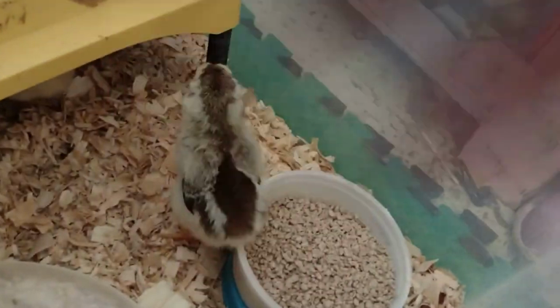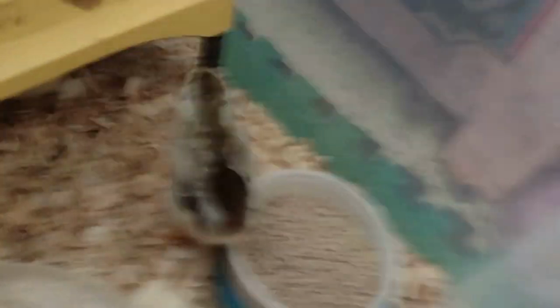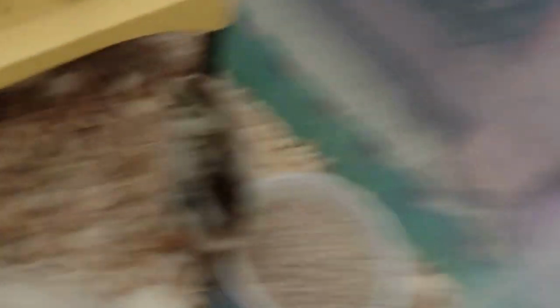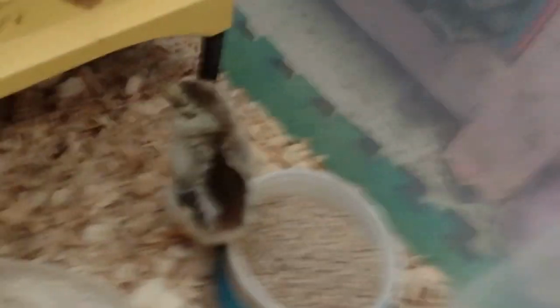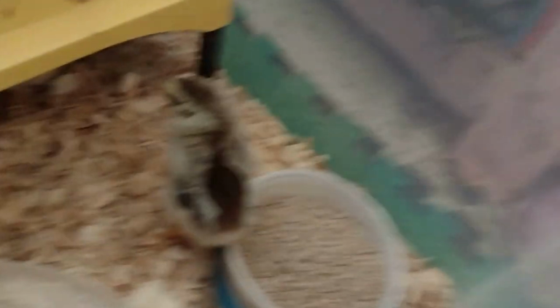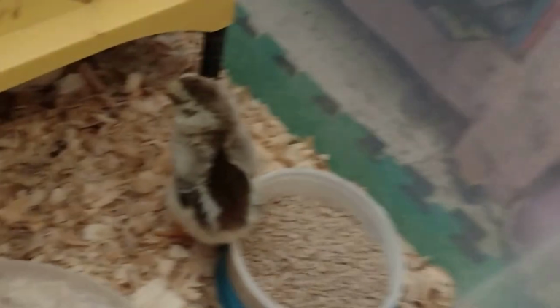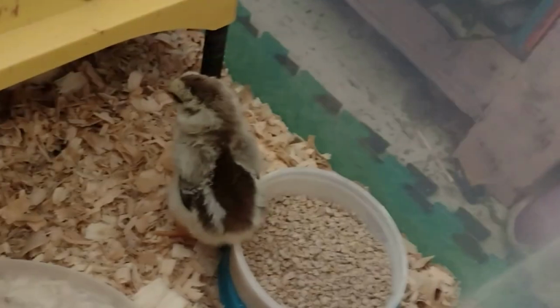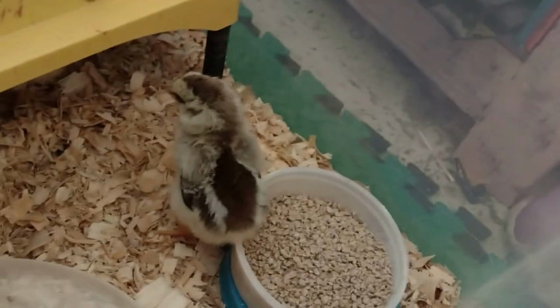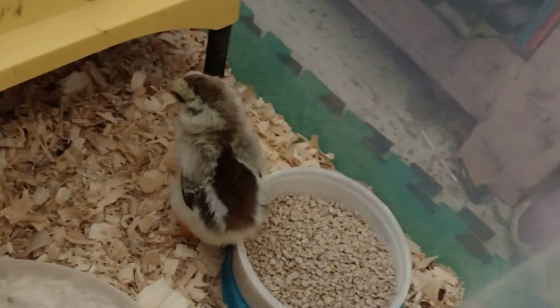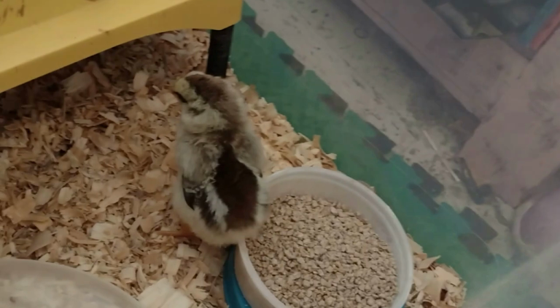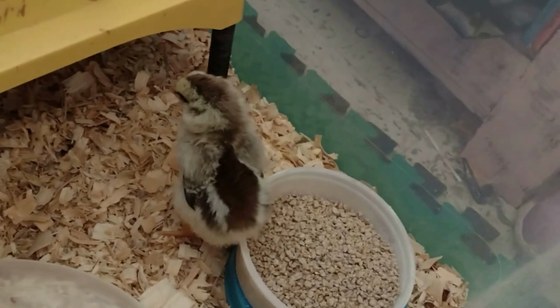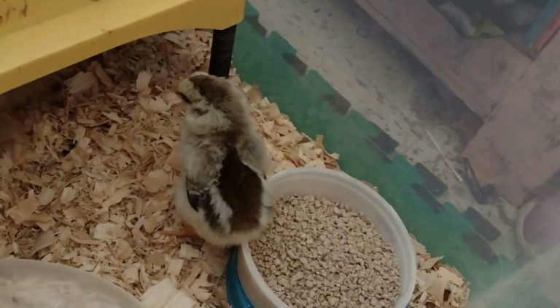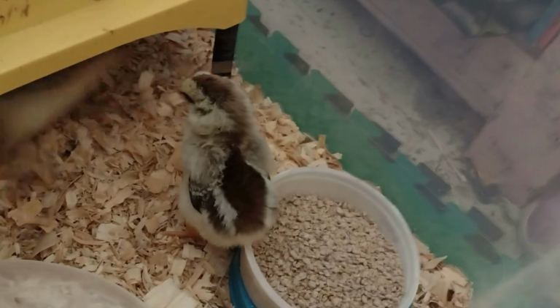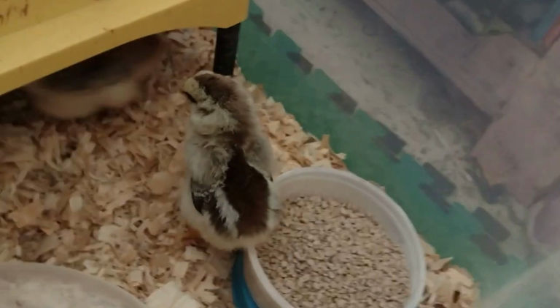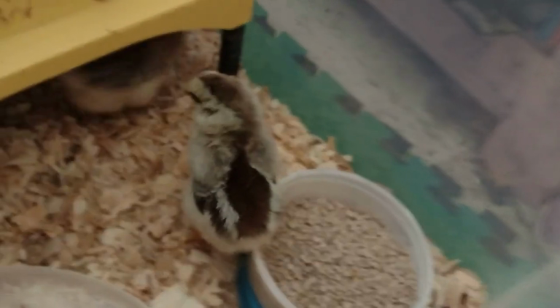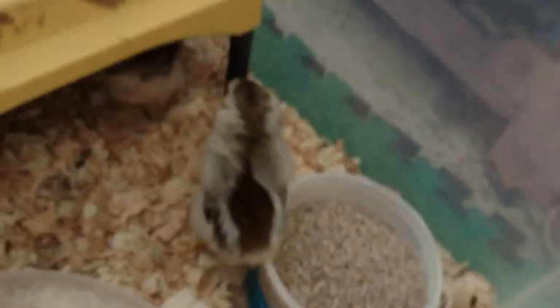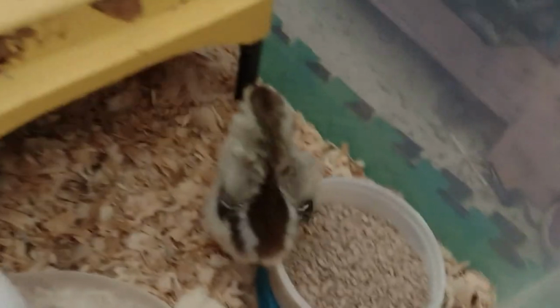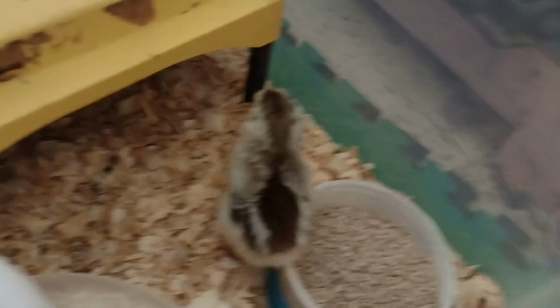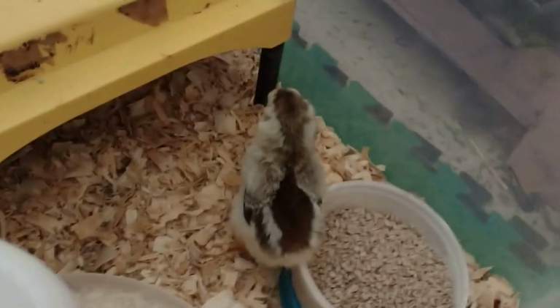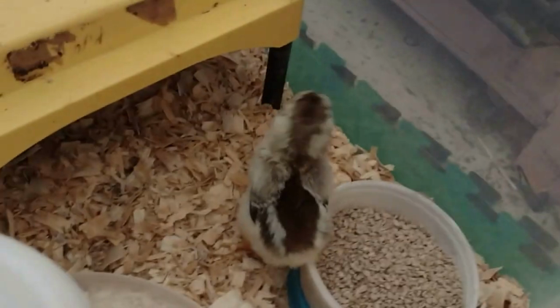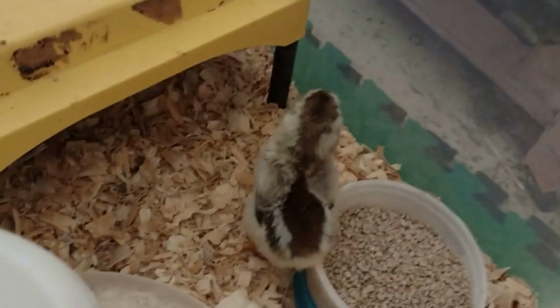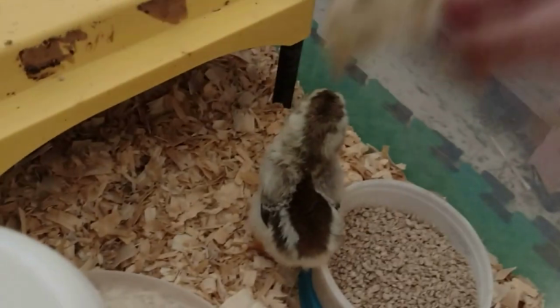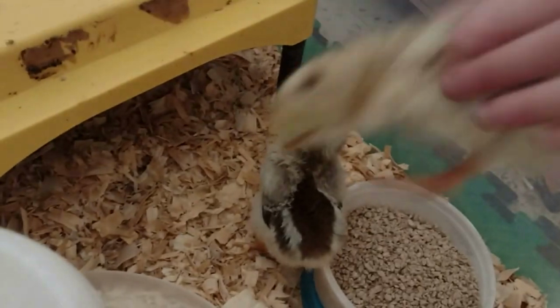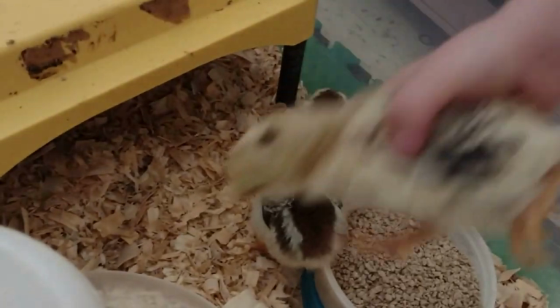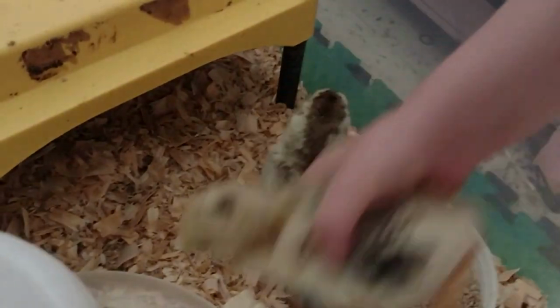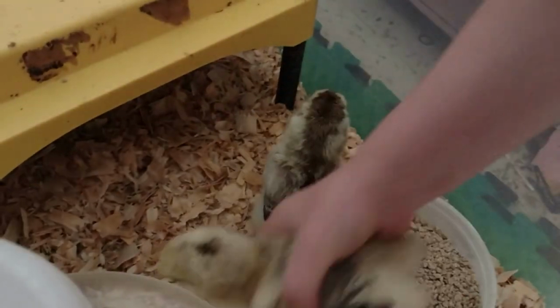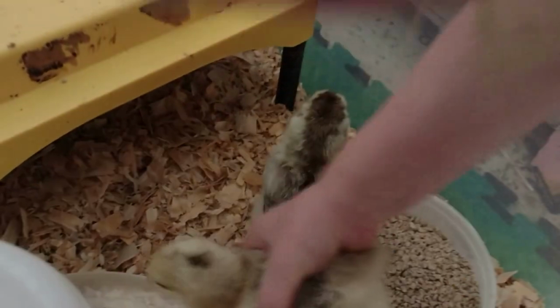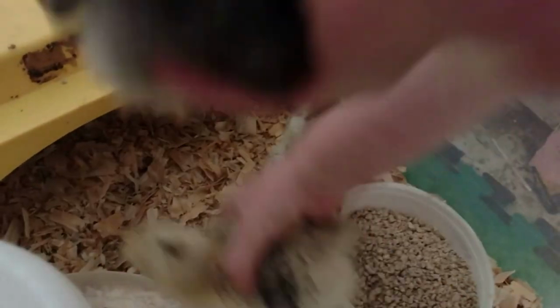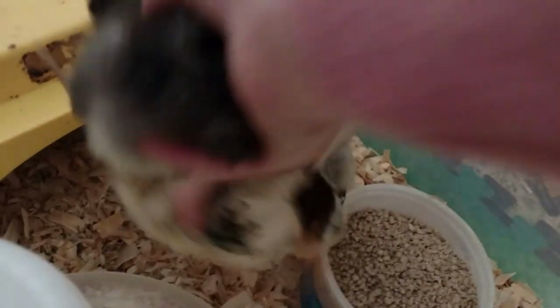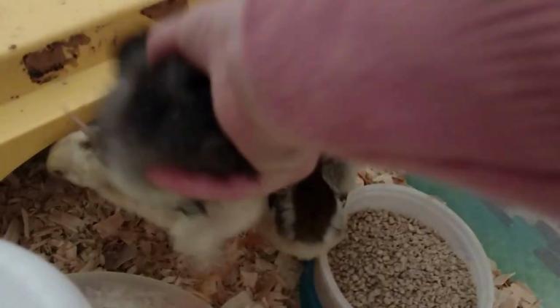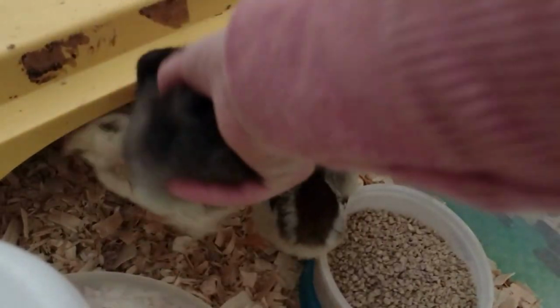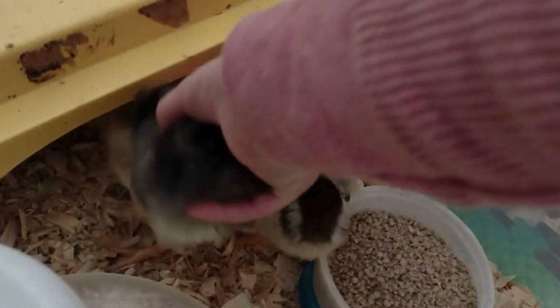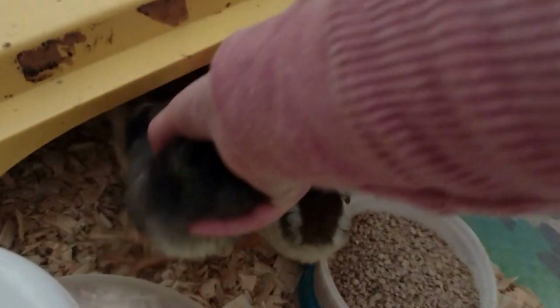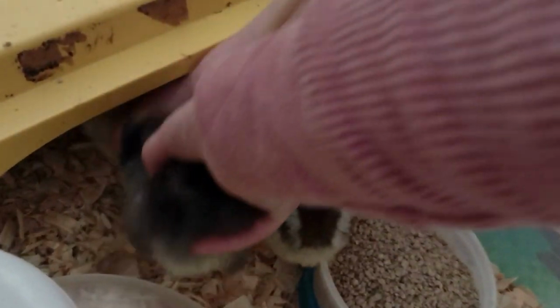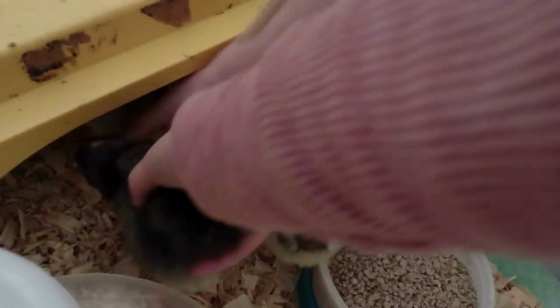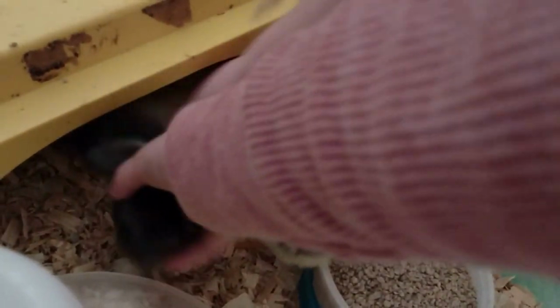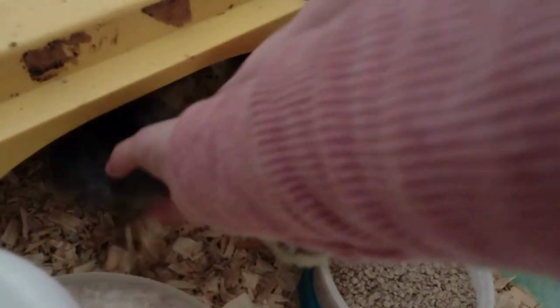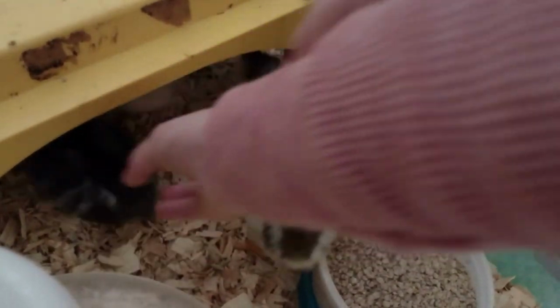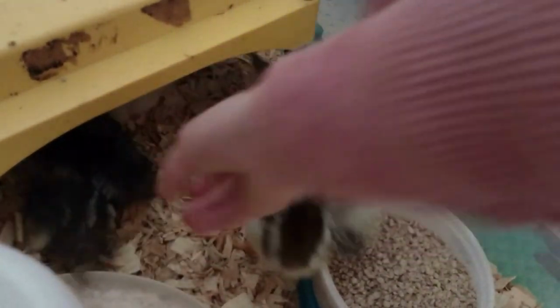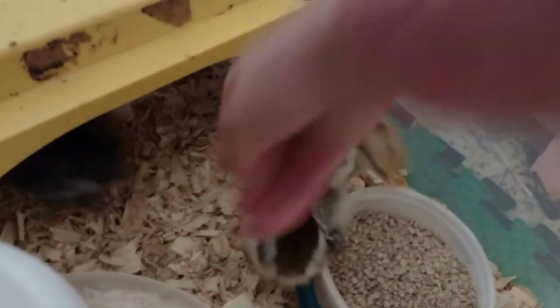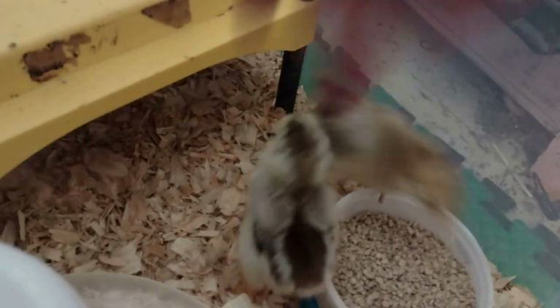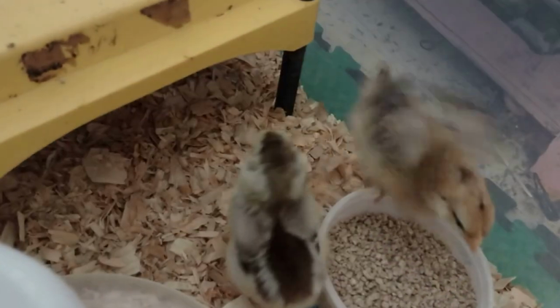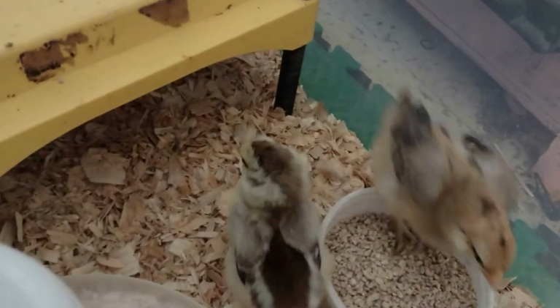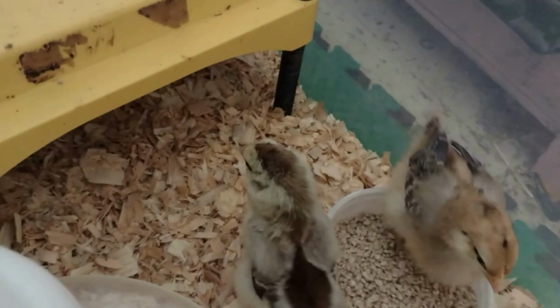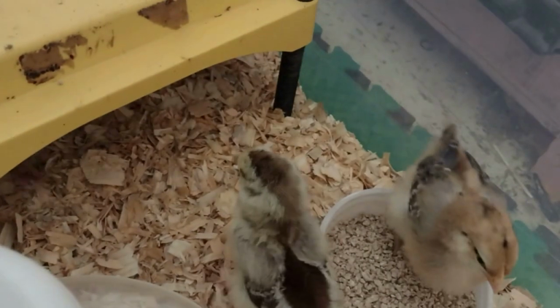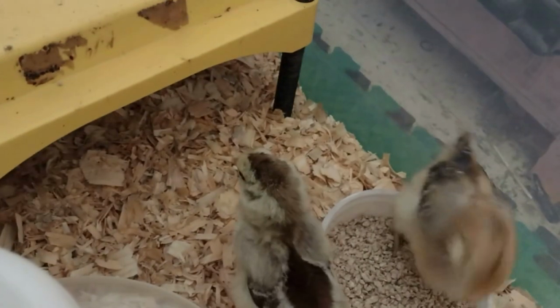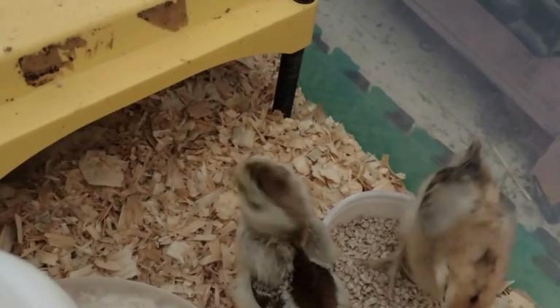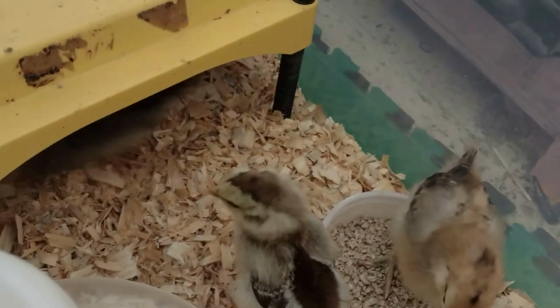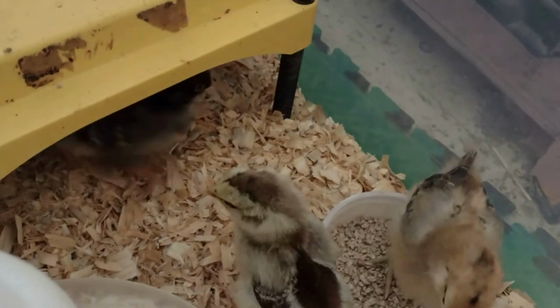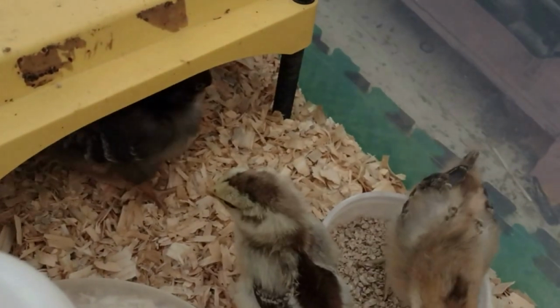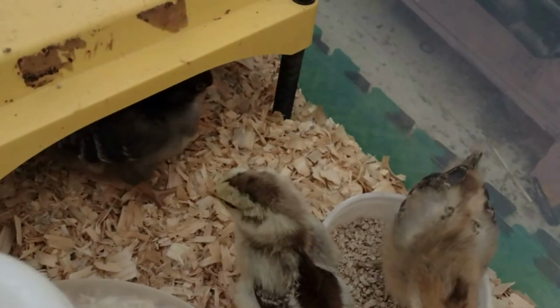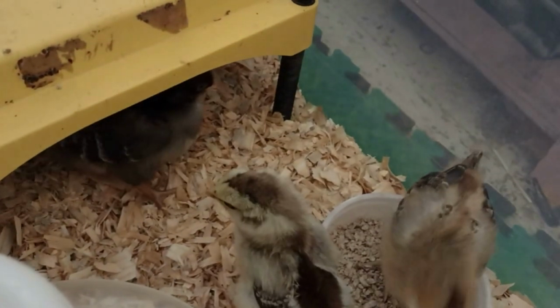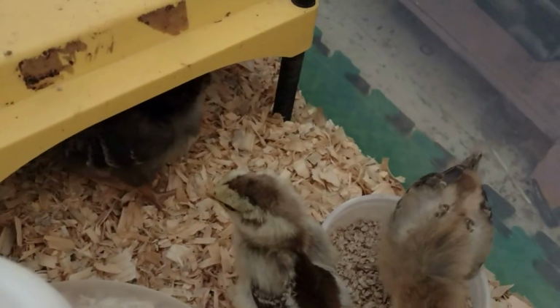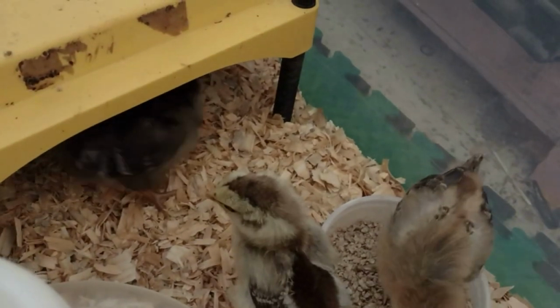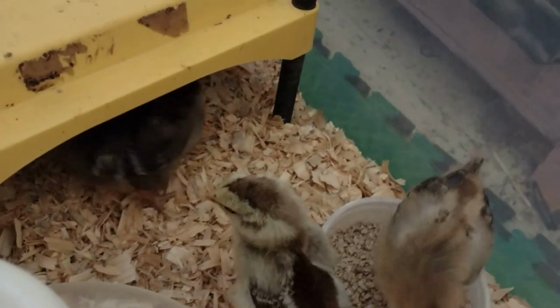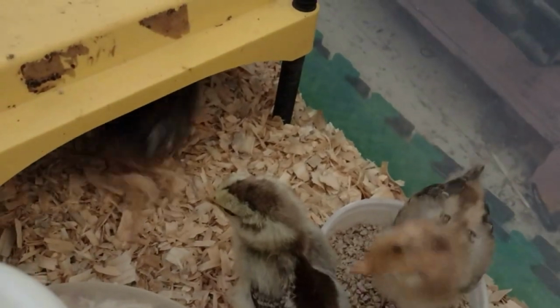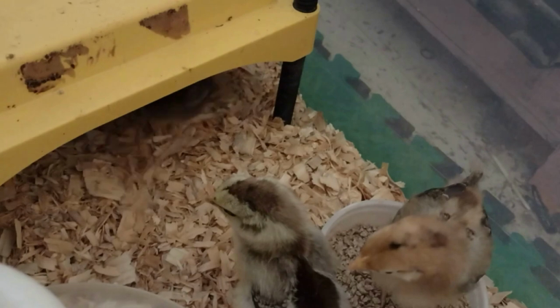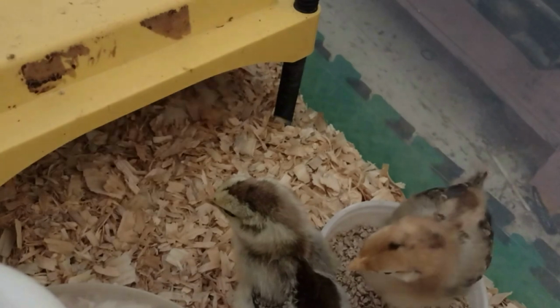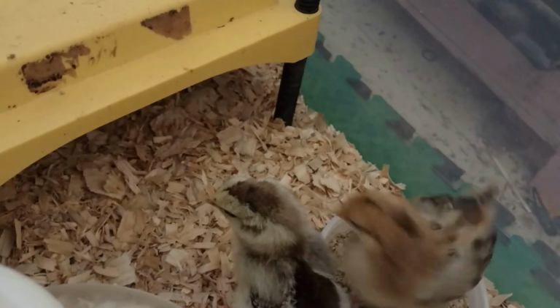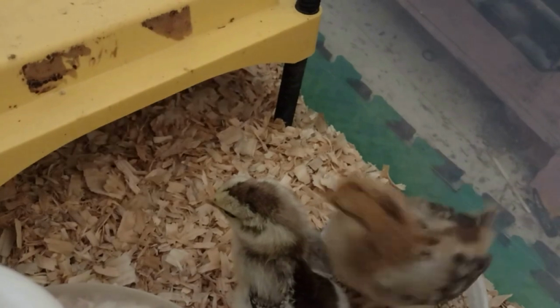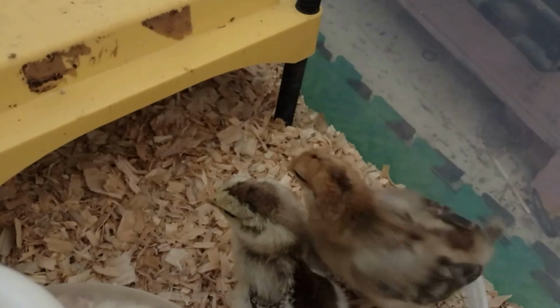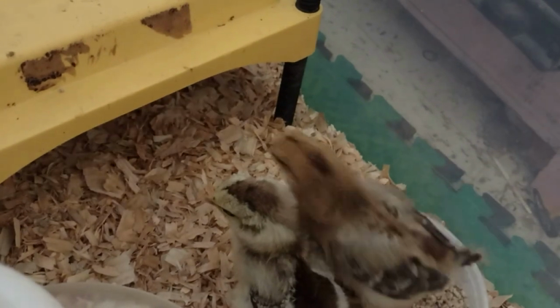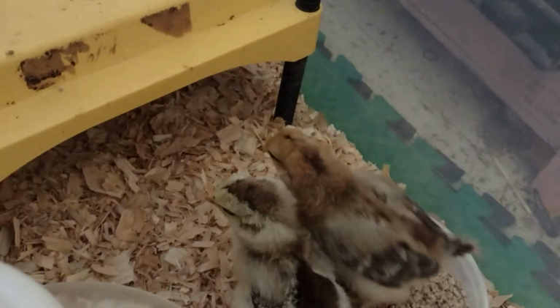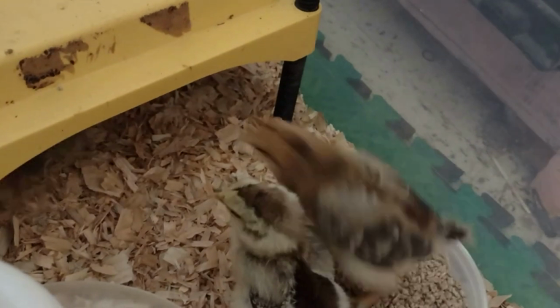Then you put your little chickens in their new home. You can show them where the food and water is, but they'll probably figure it out pretty quickly.